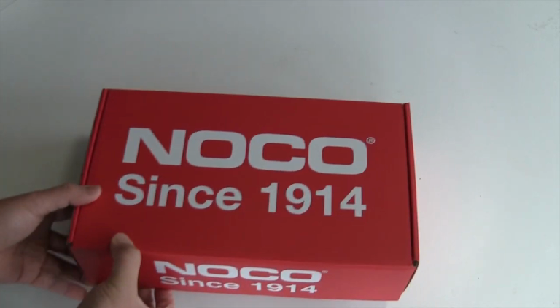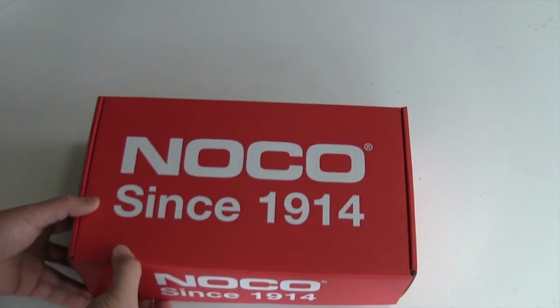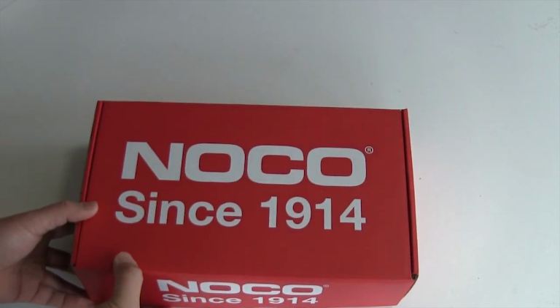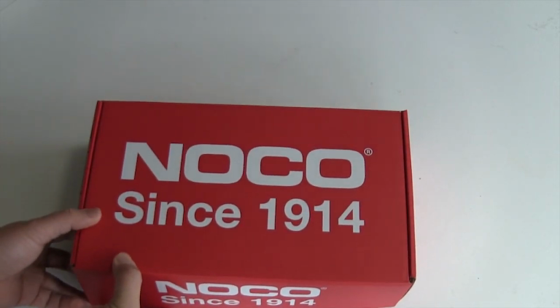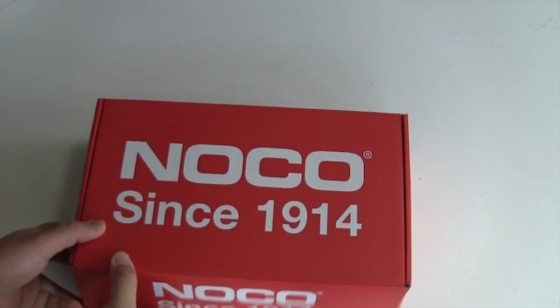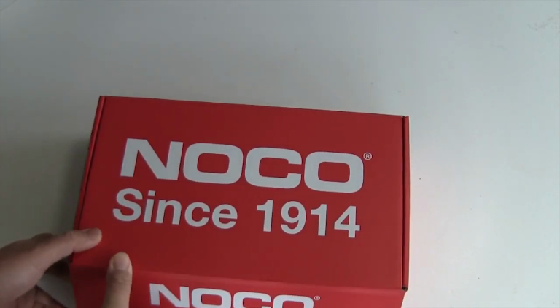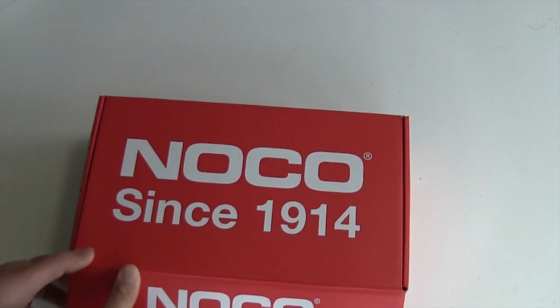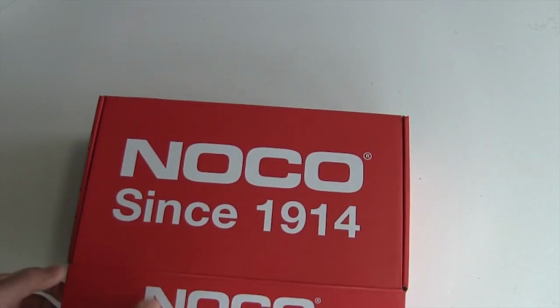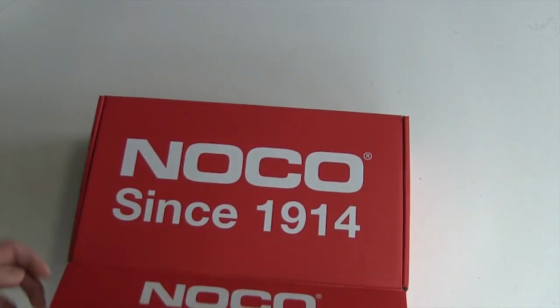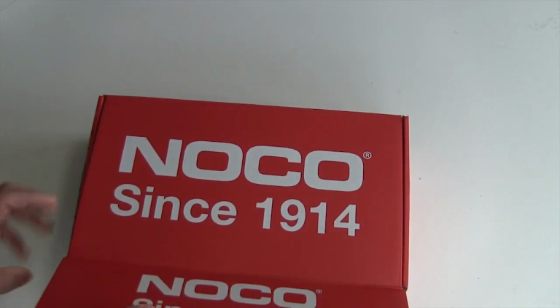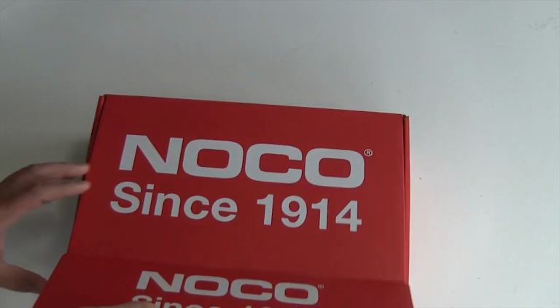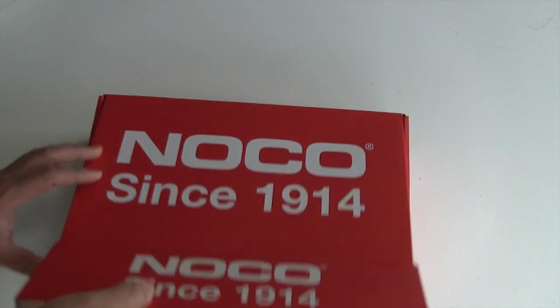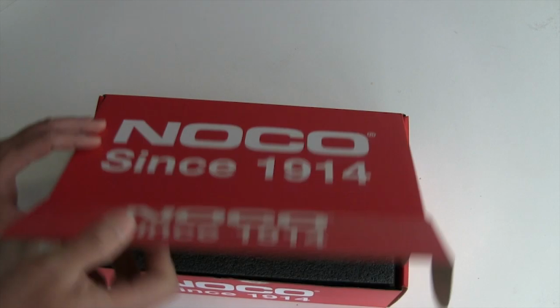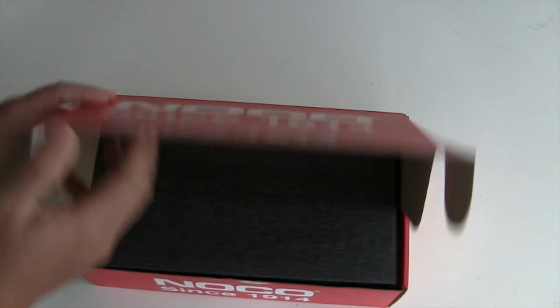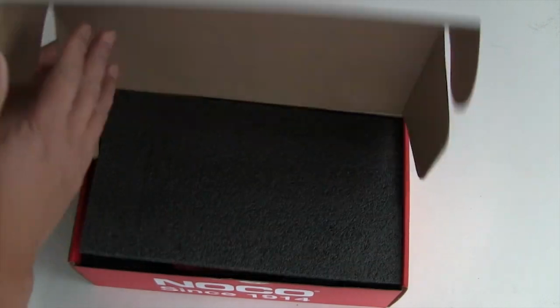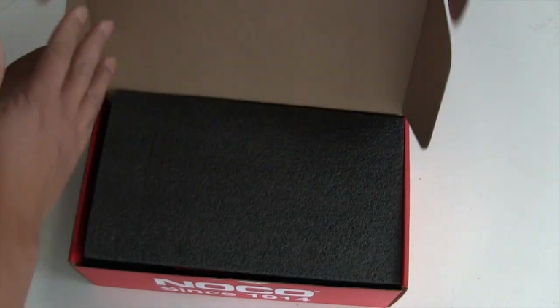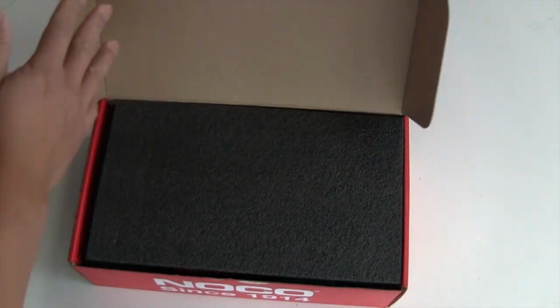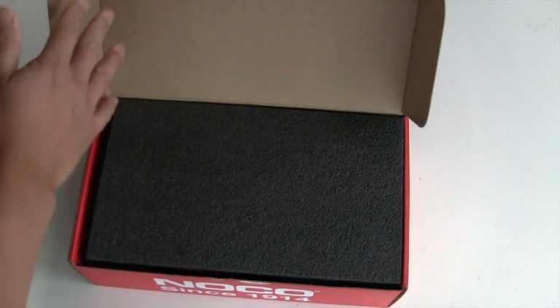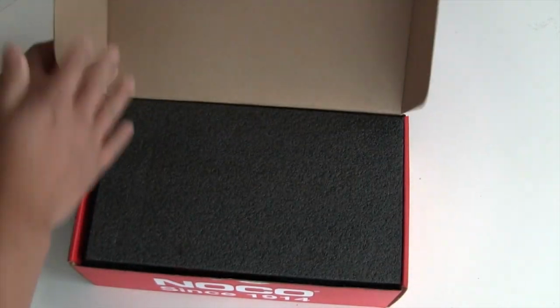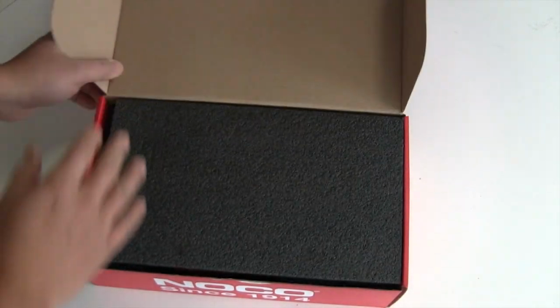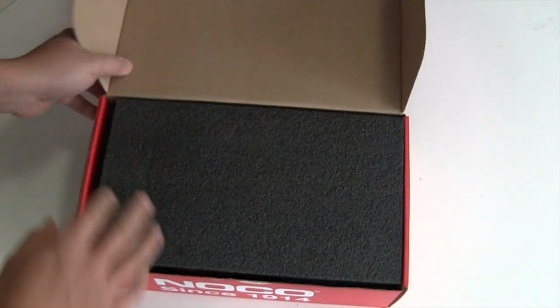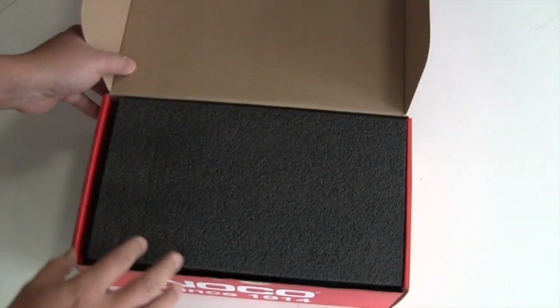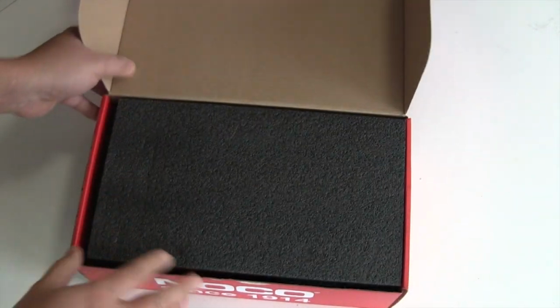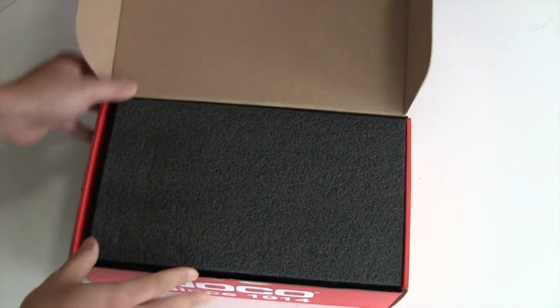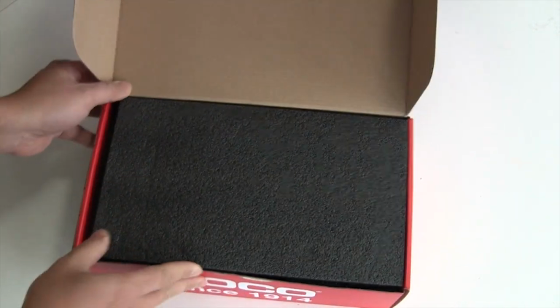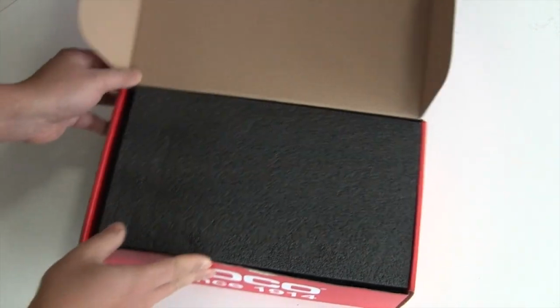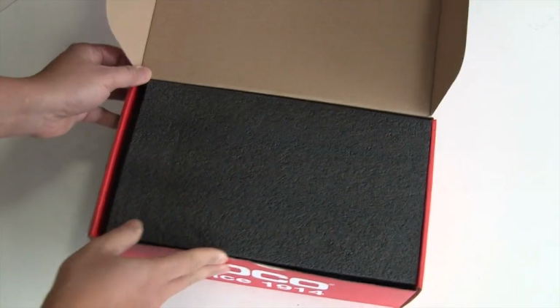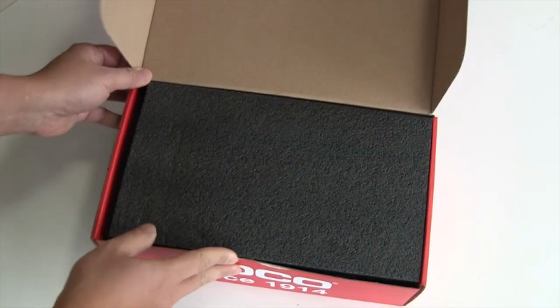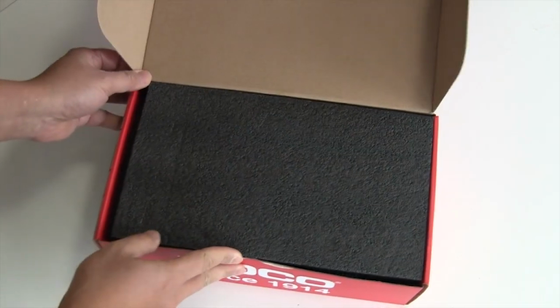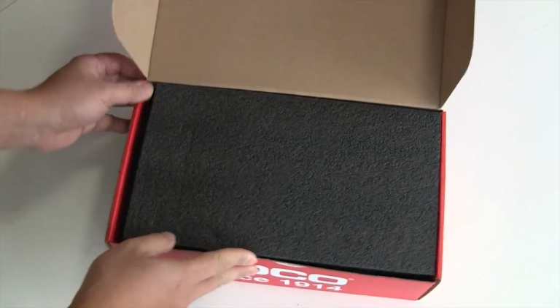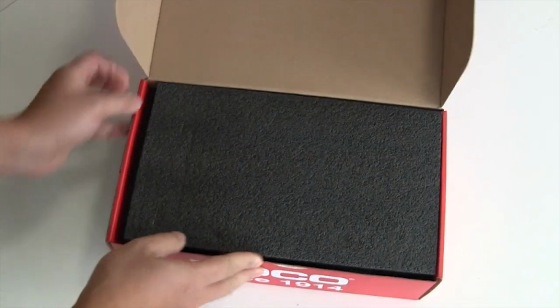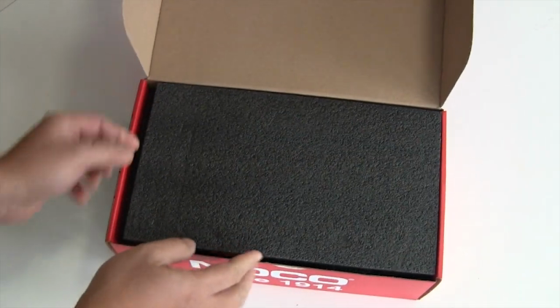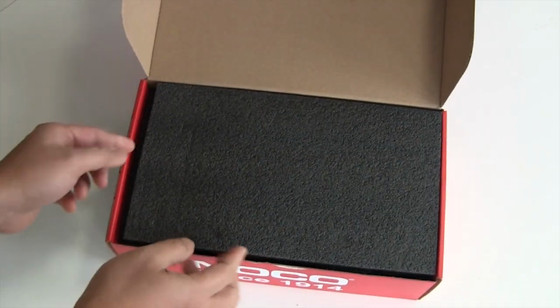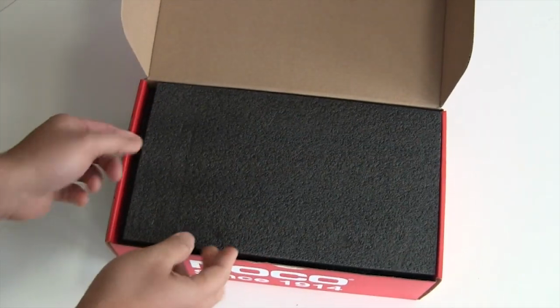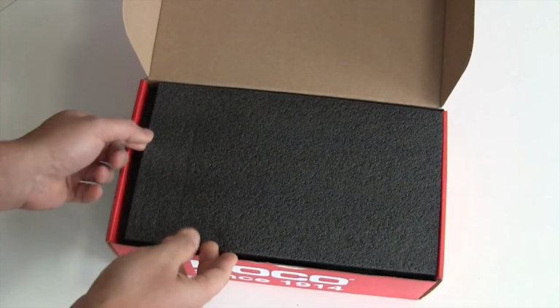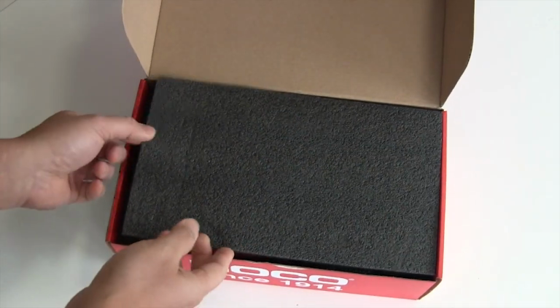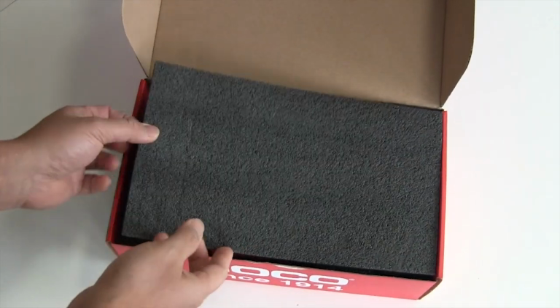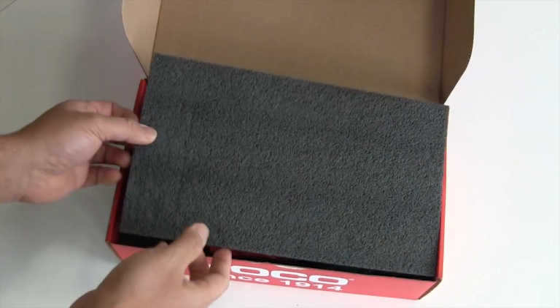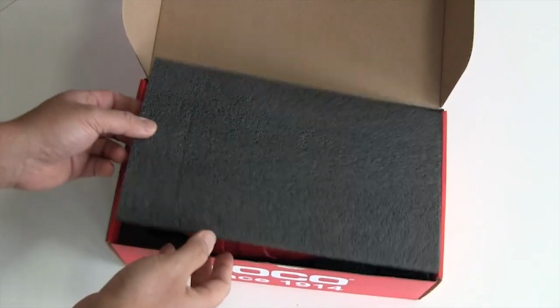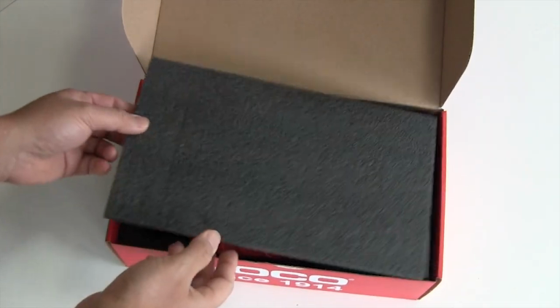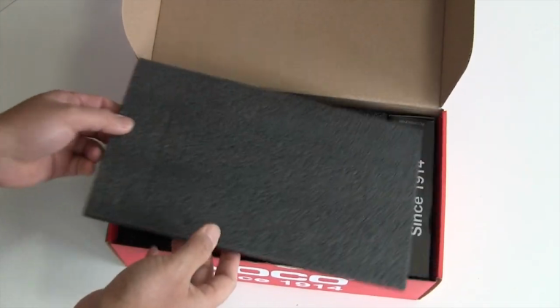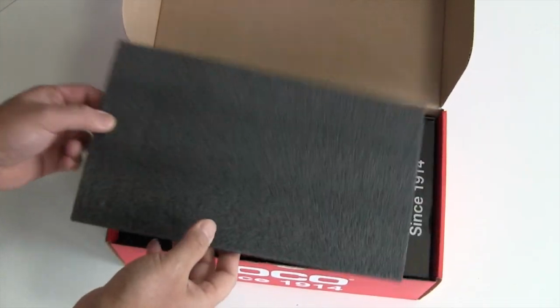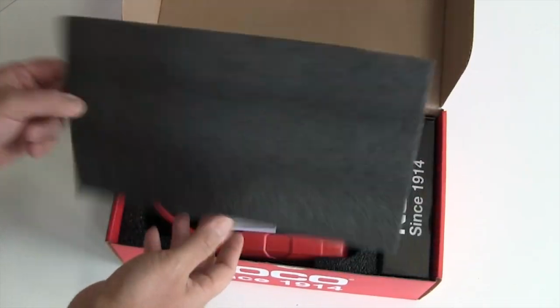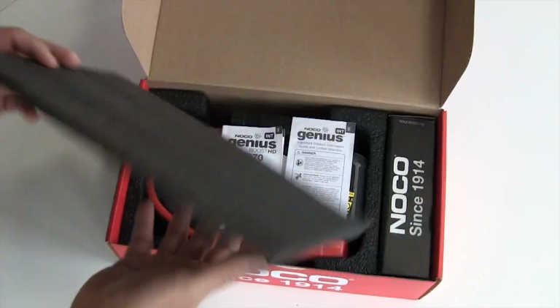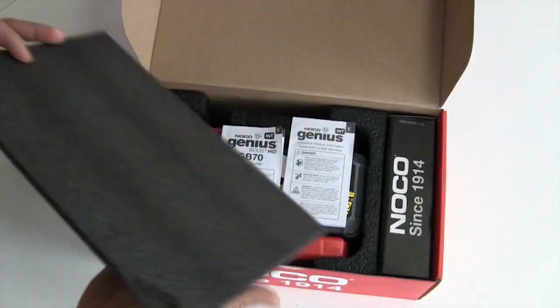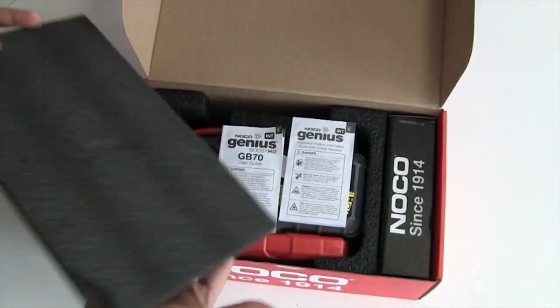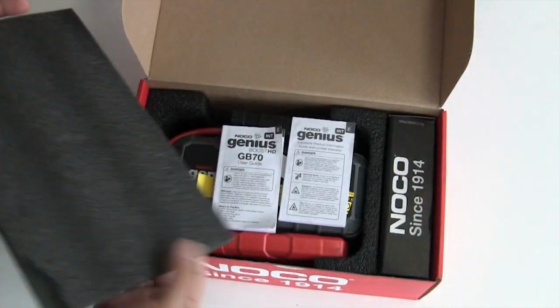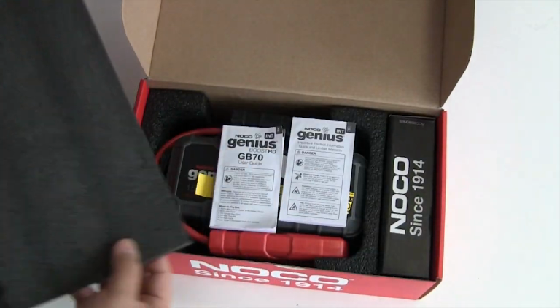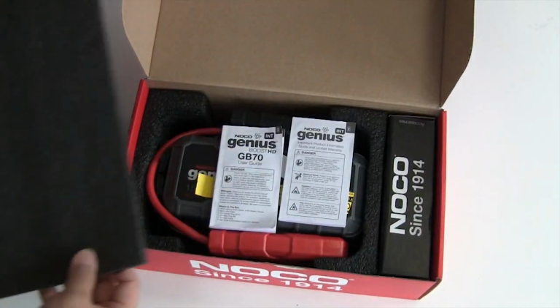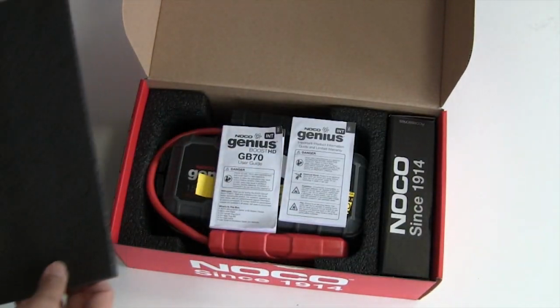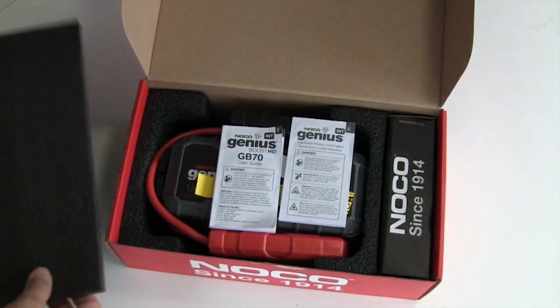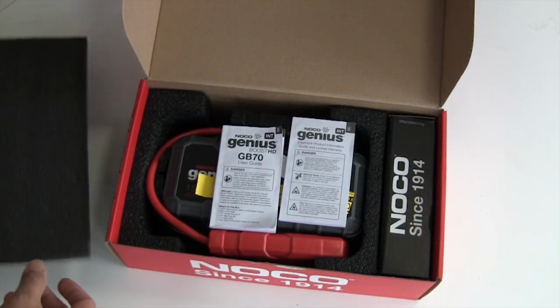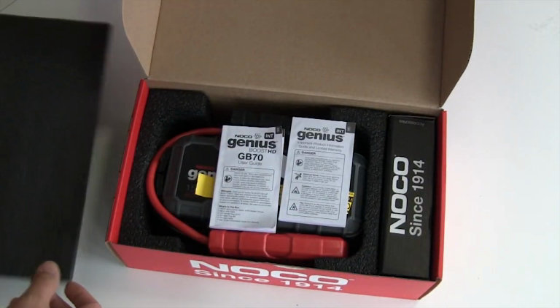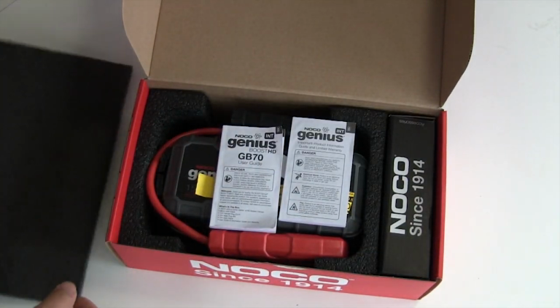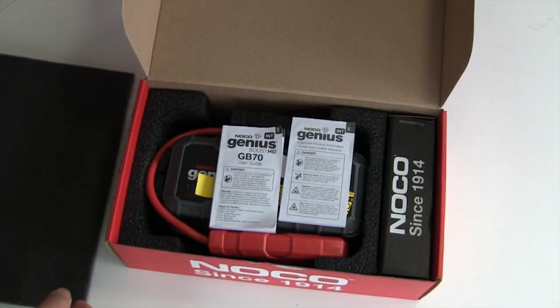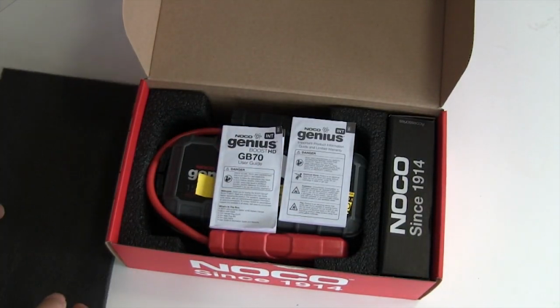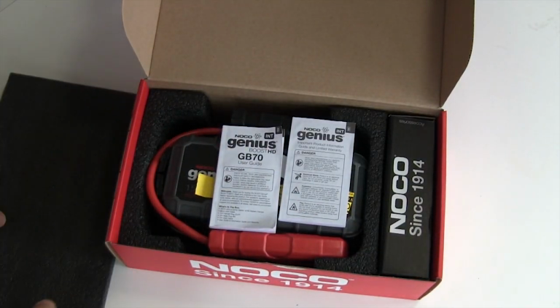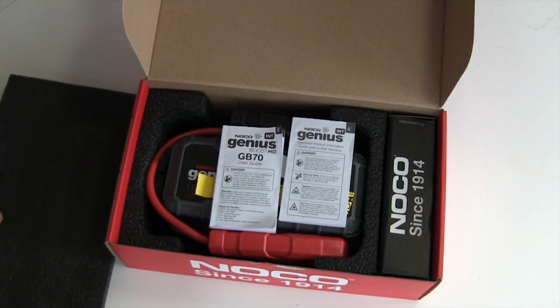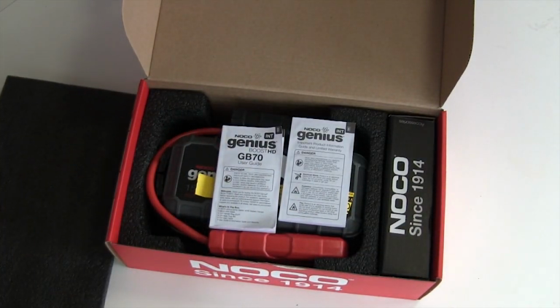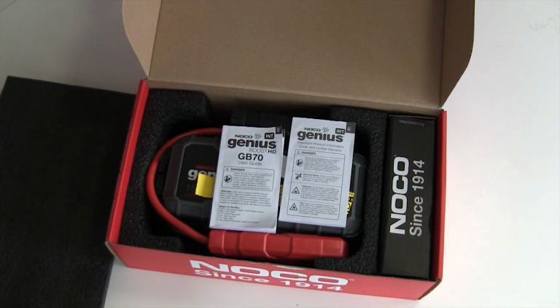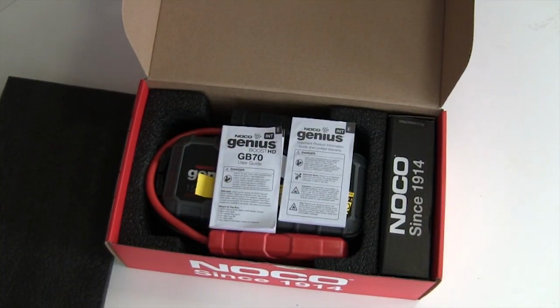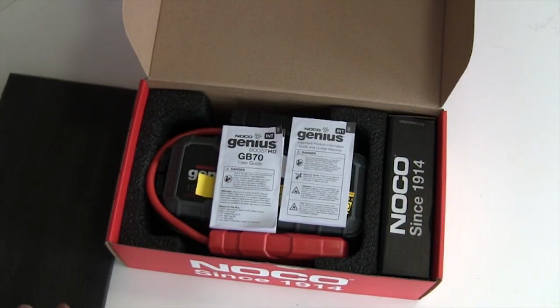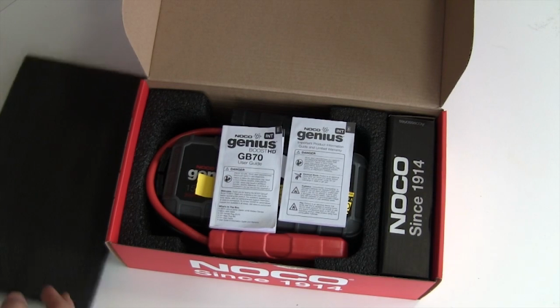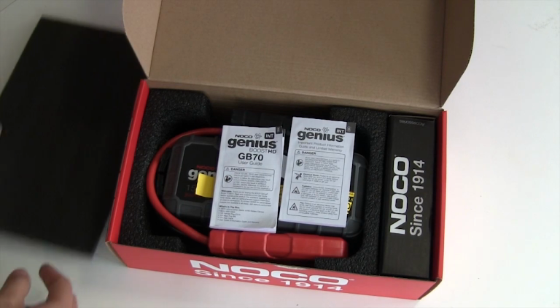This isn't a true unboxing because I've actually been using this unit for a couple of months now to test it, and I just want to show you what's inside.